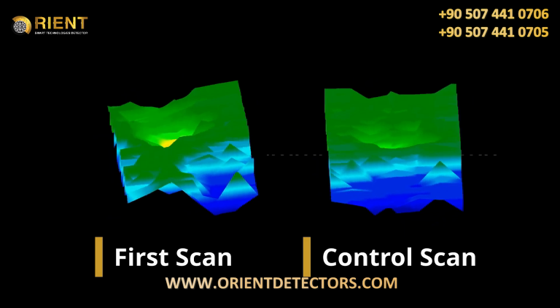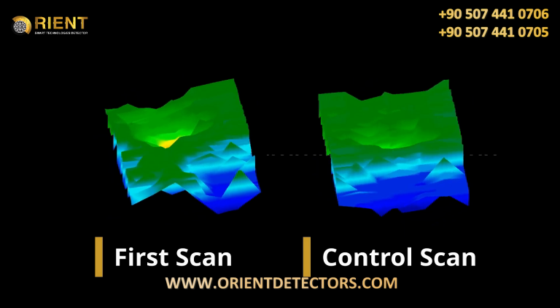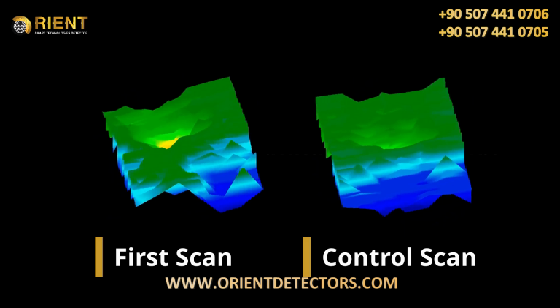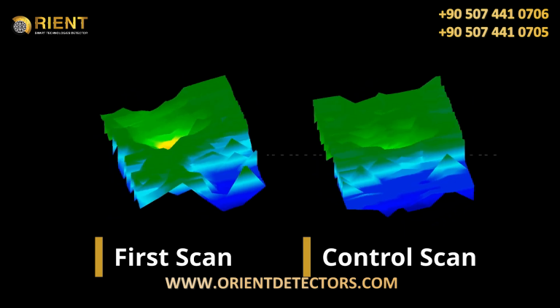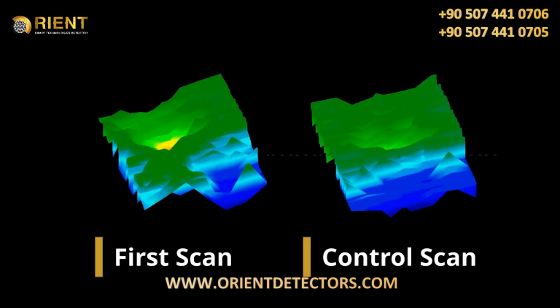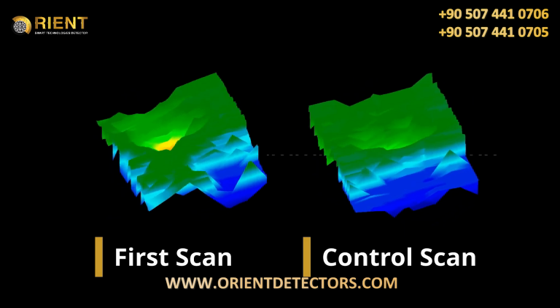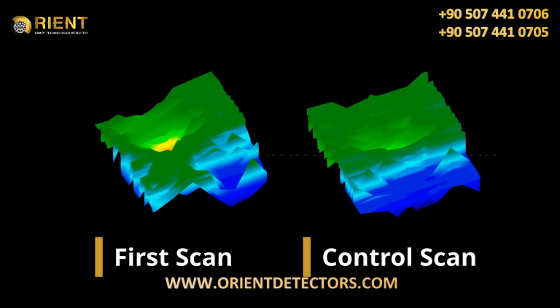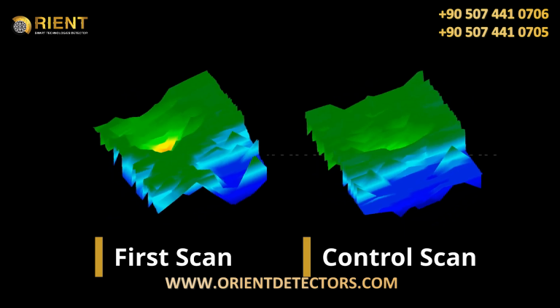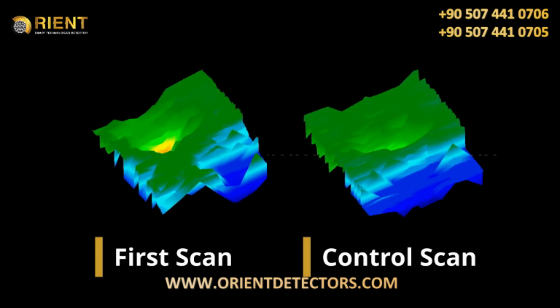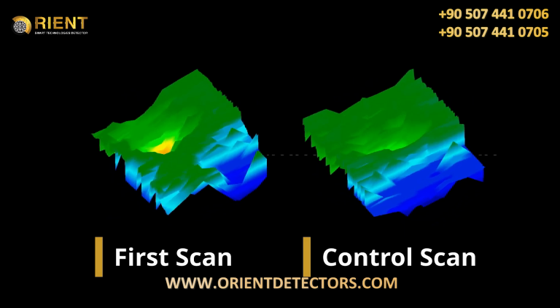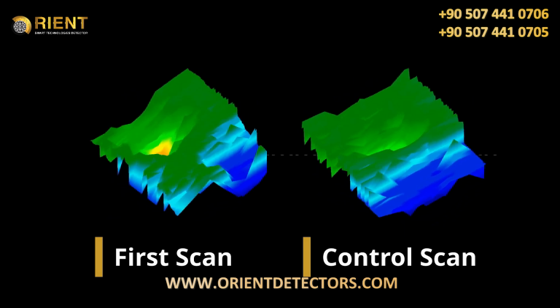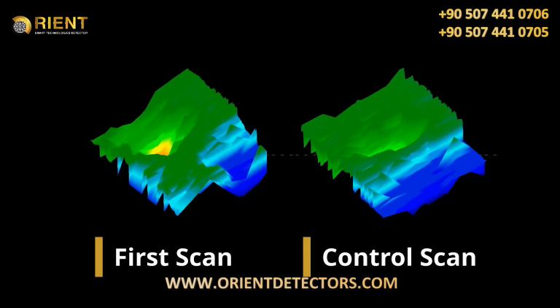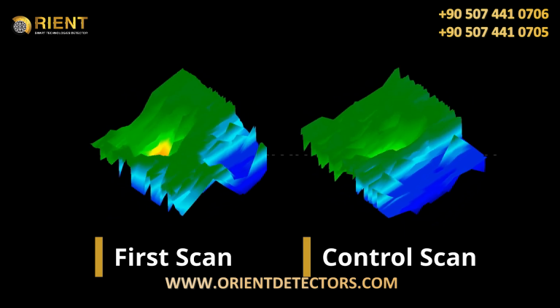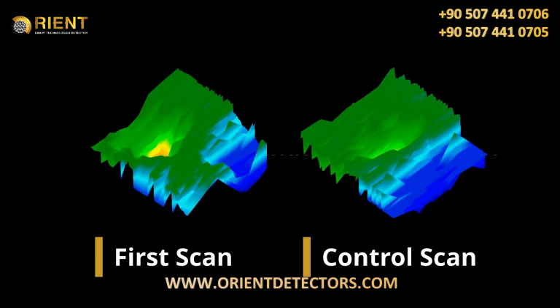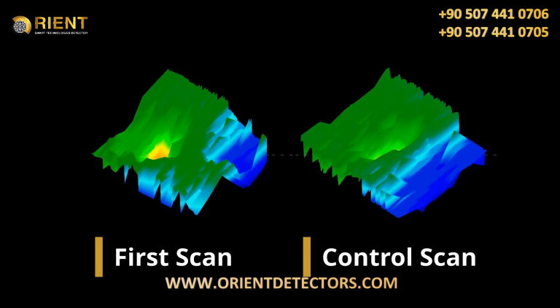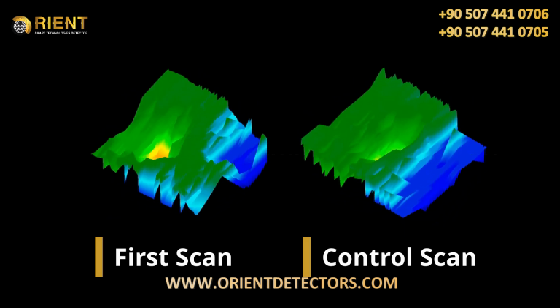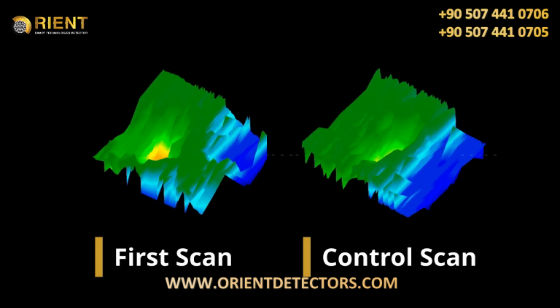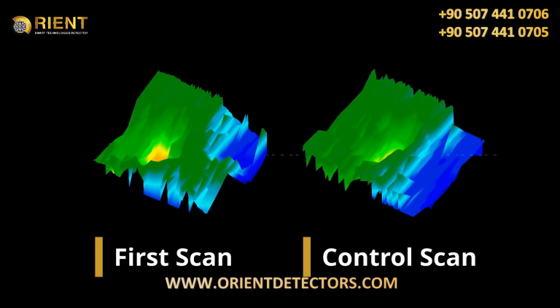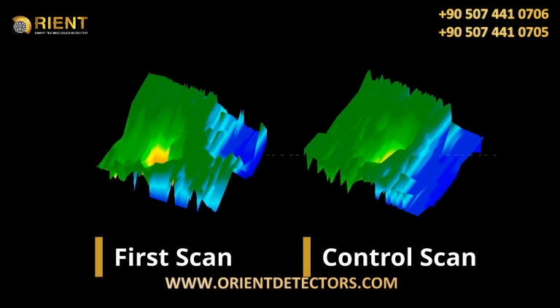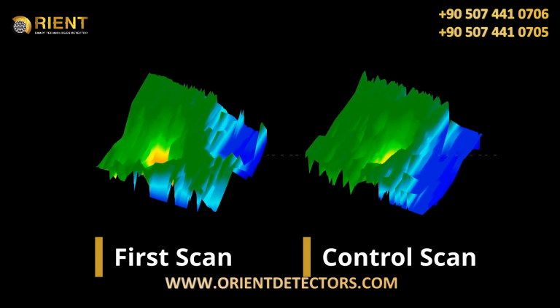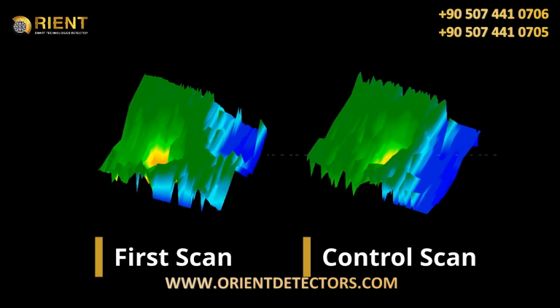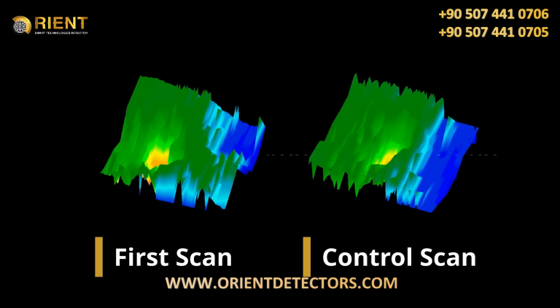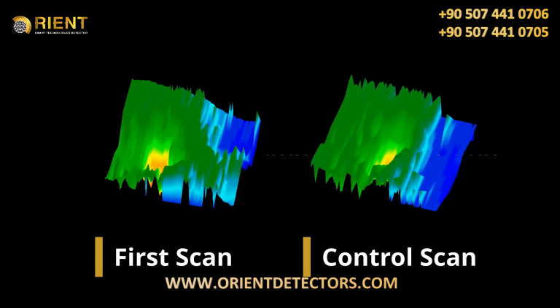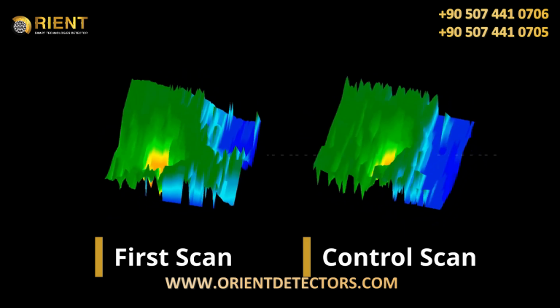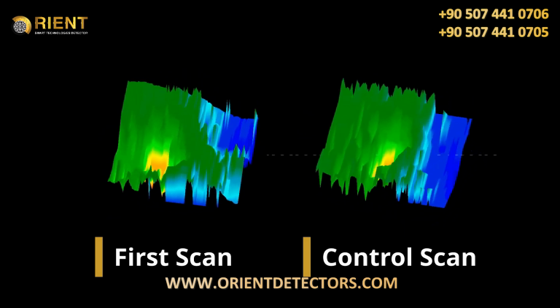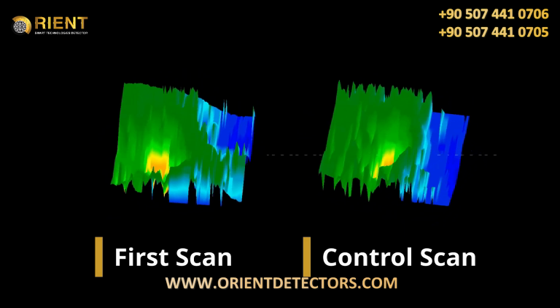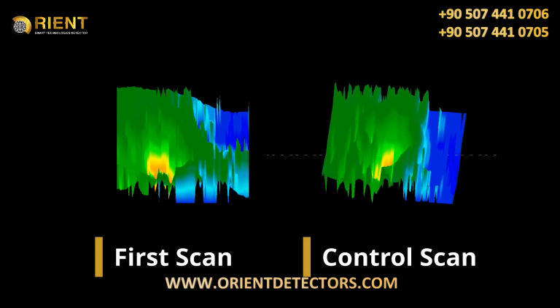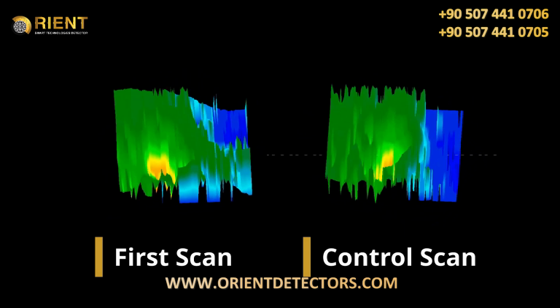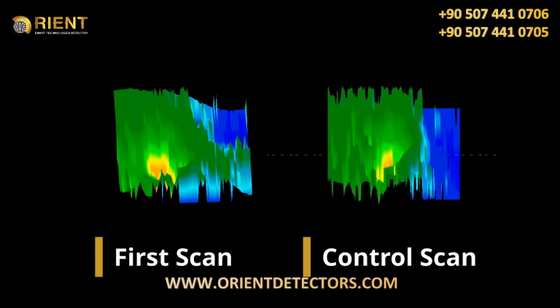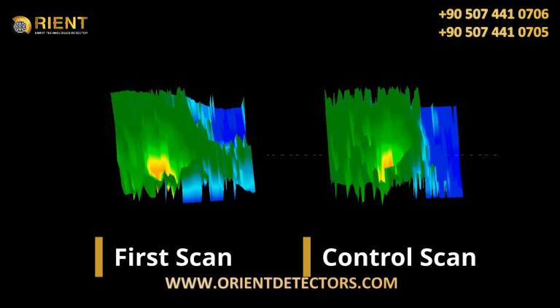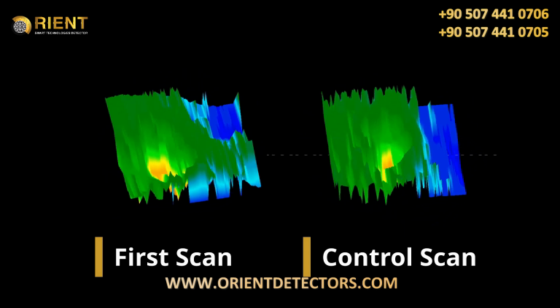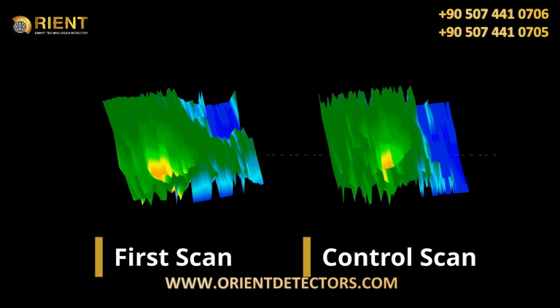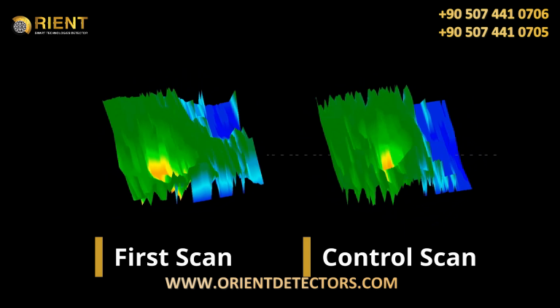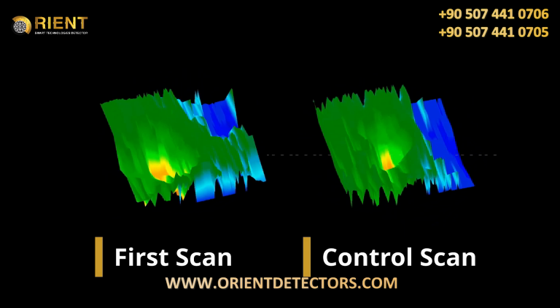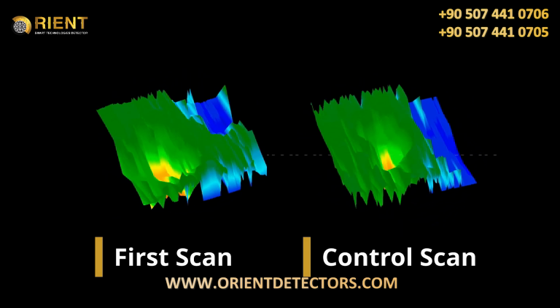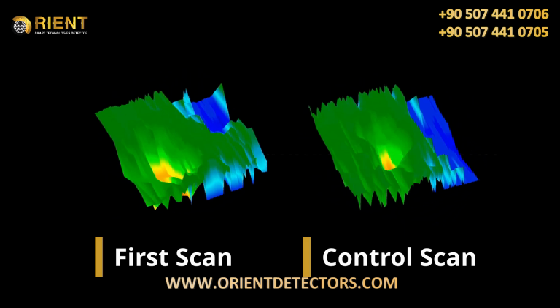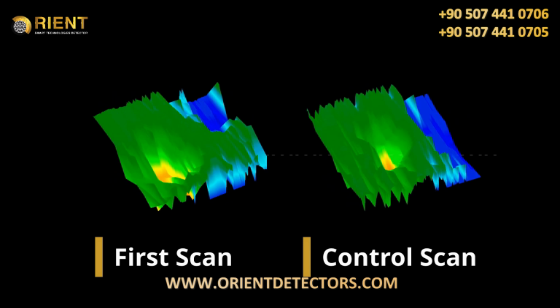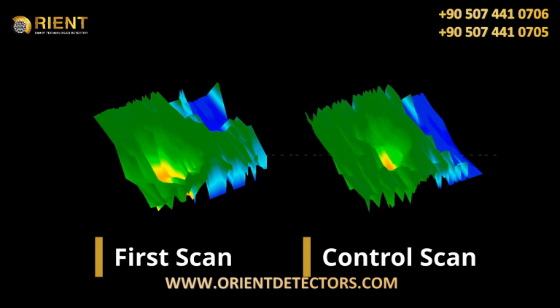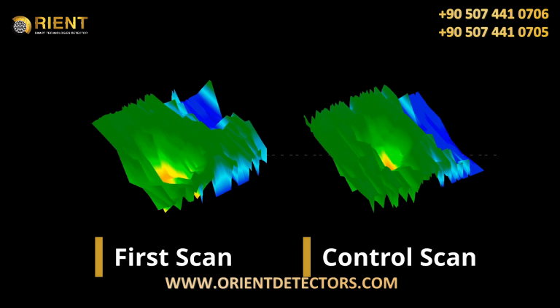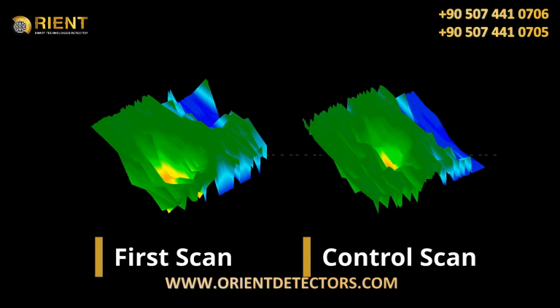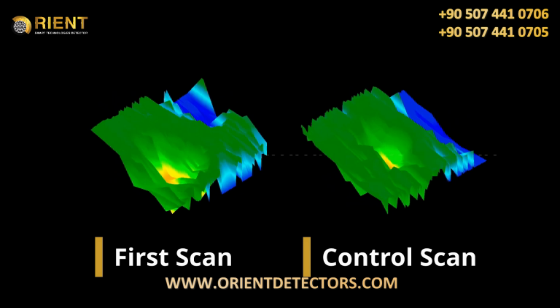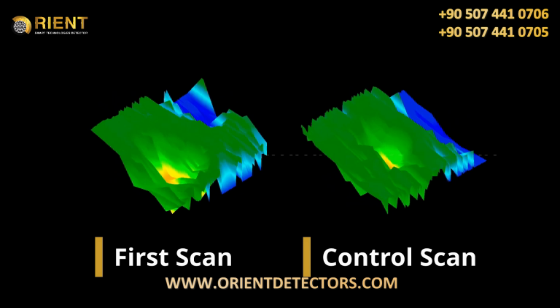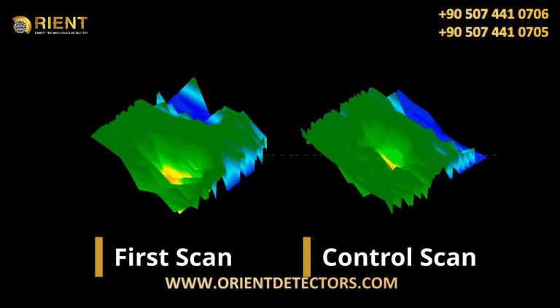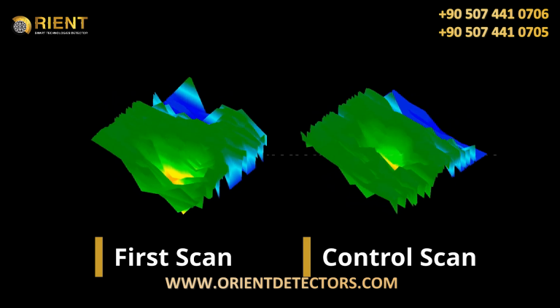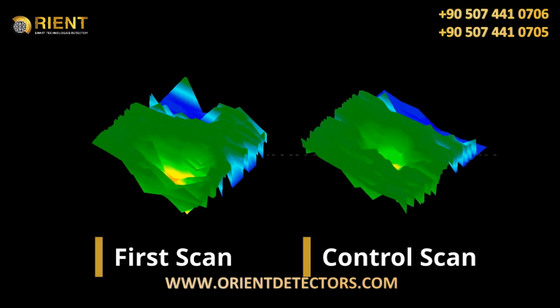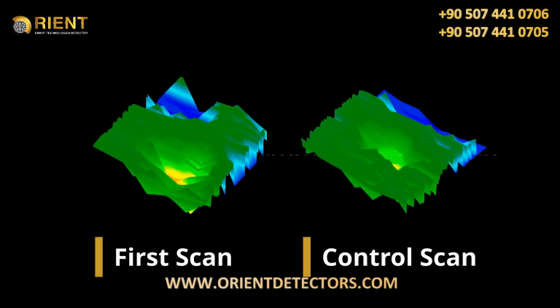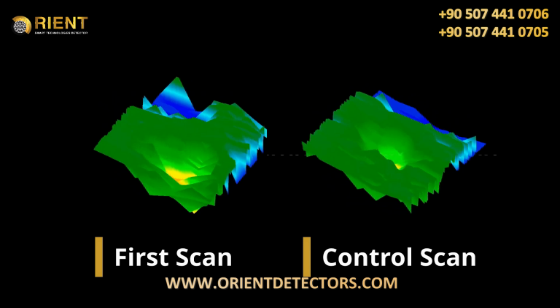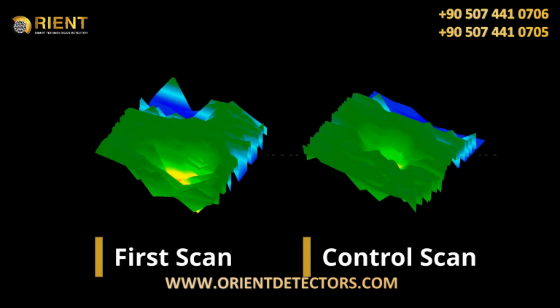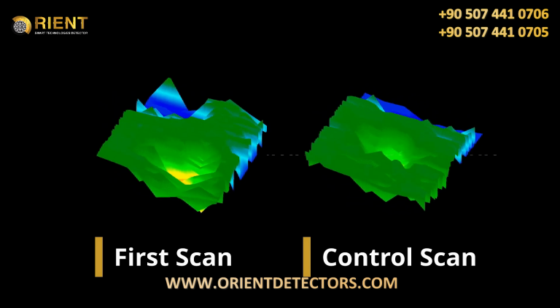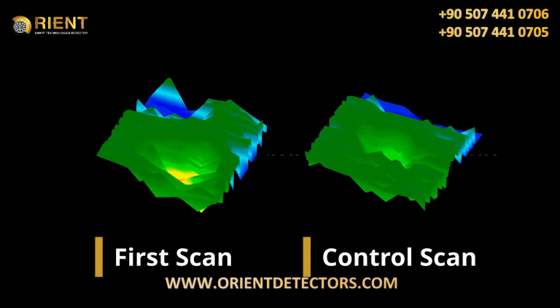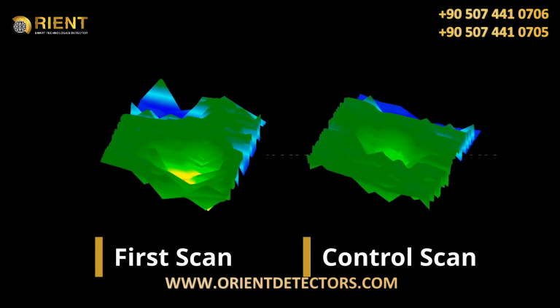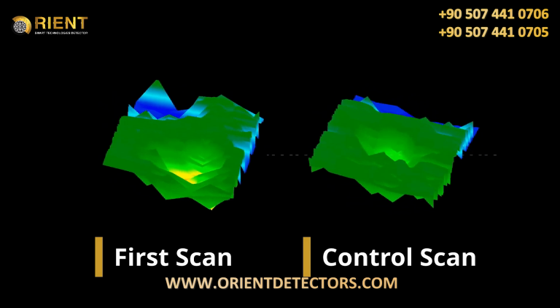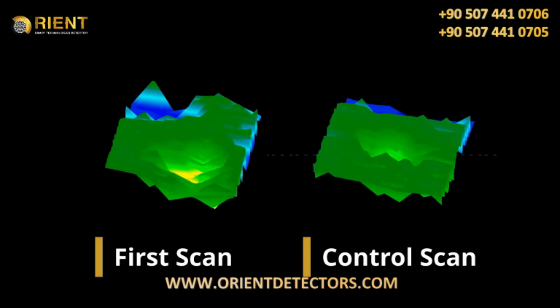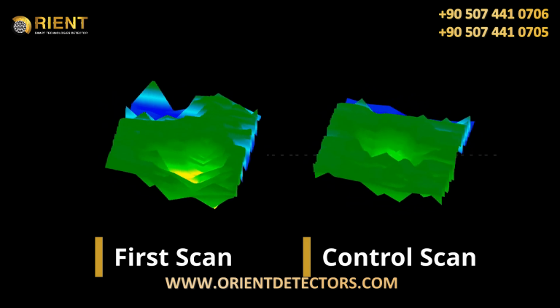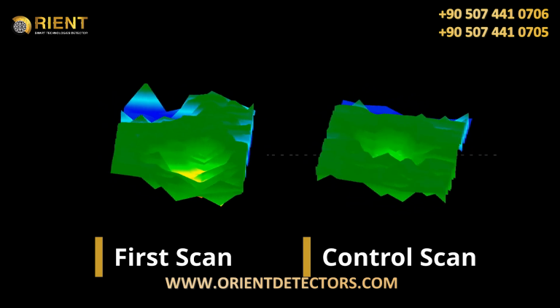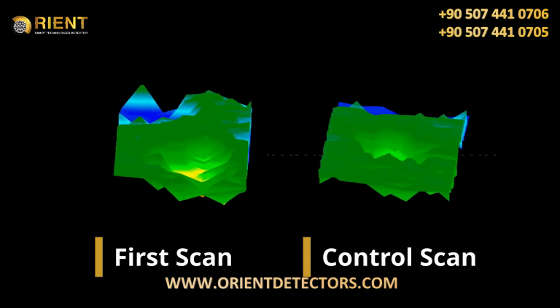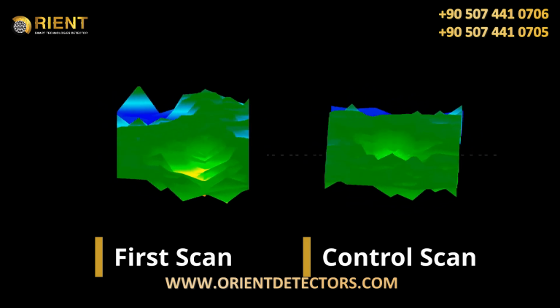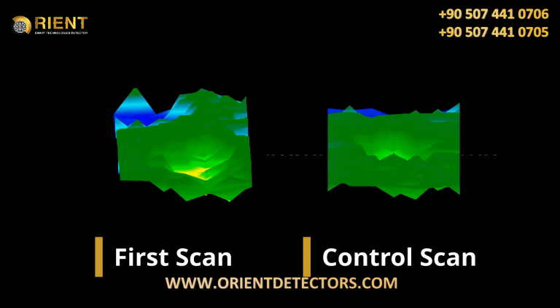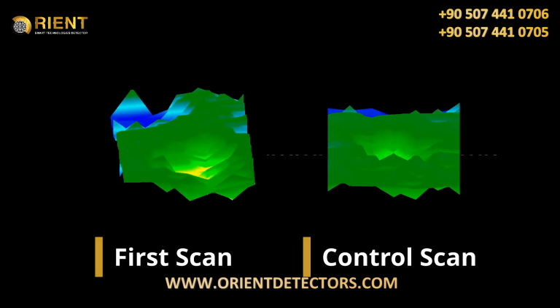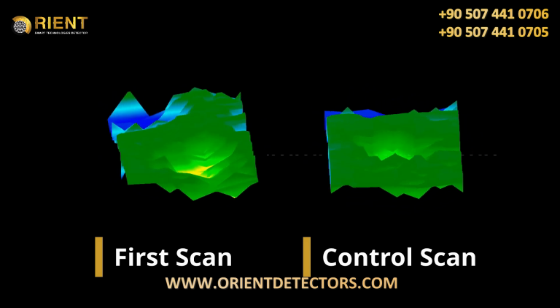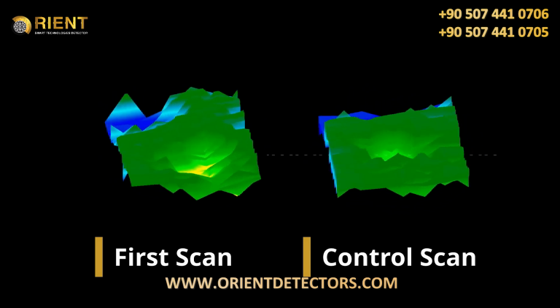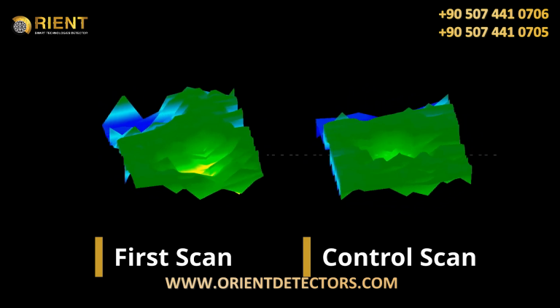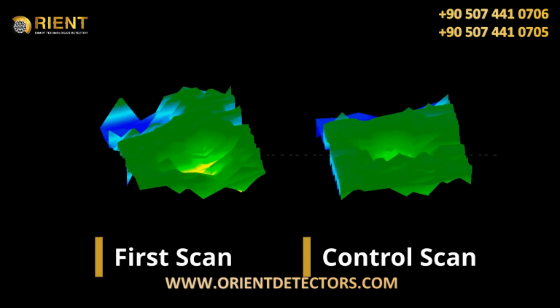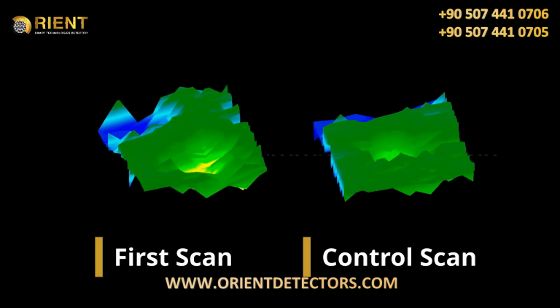The so-called control scan is performed exactly like your first one — same scan field dimensions and the same number of impulses.